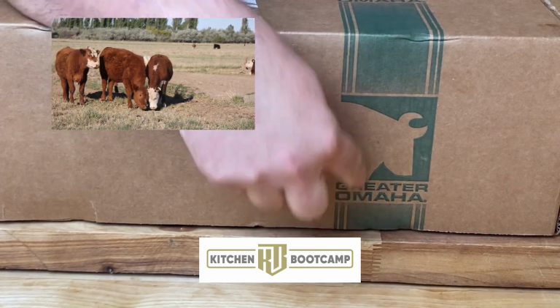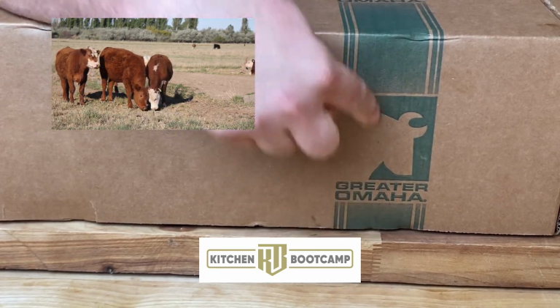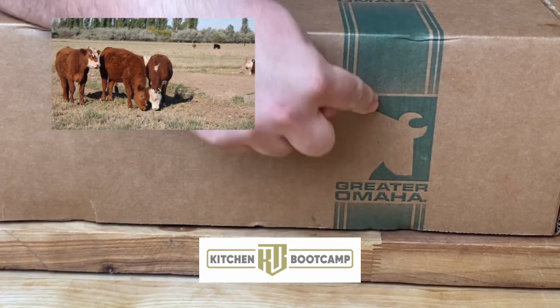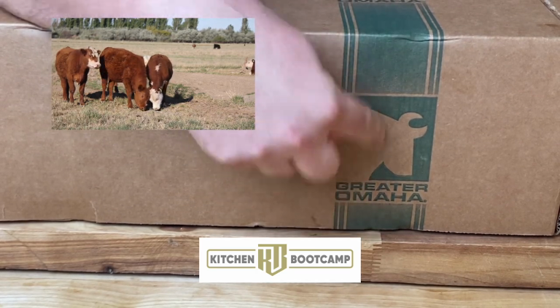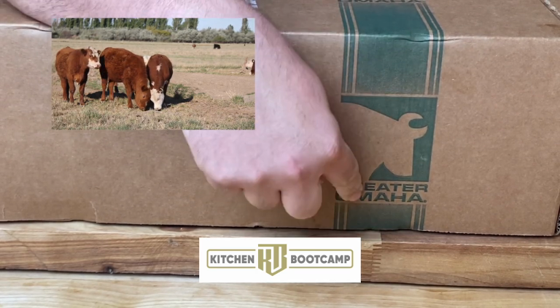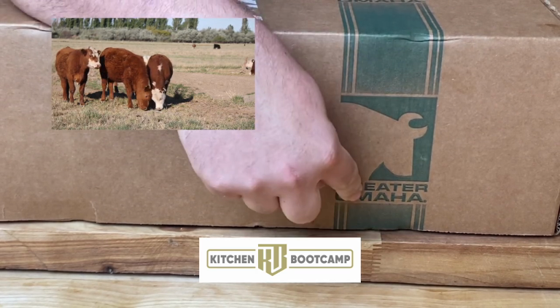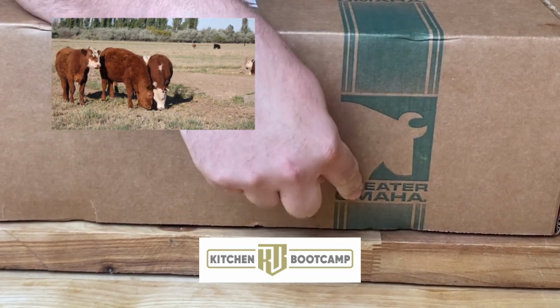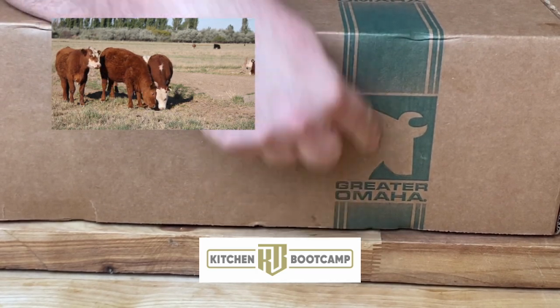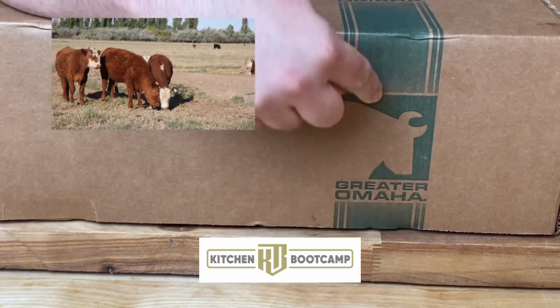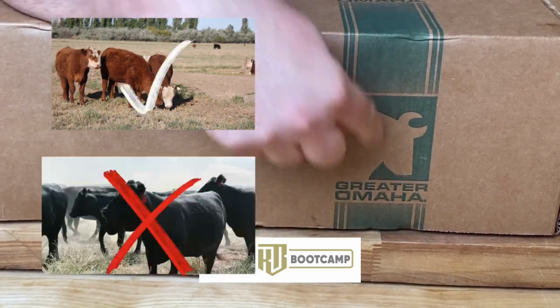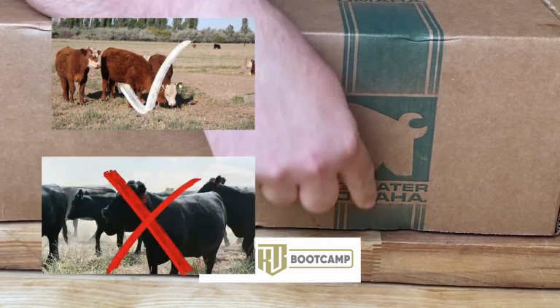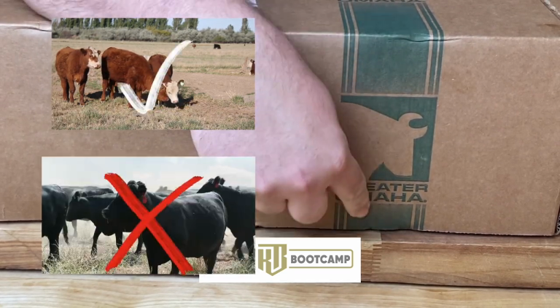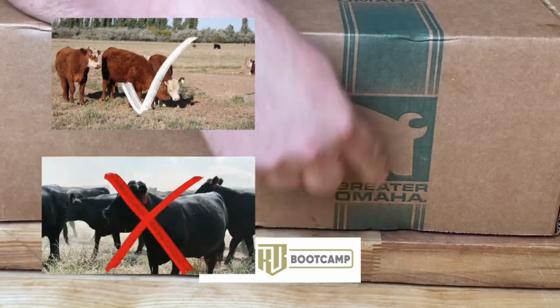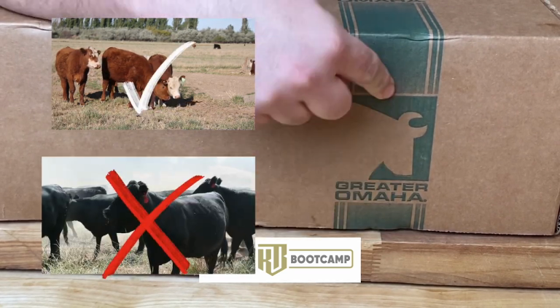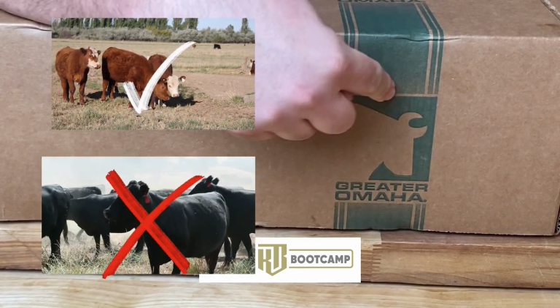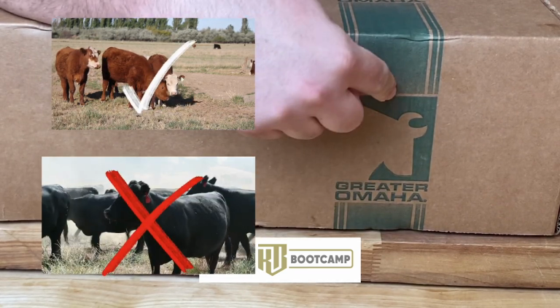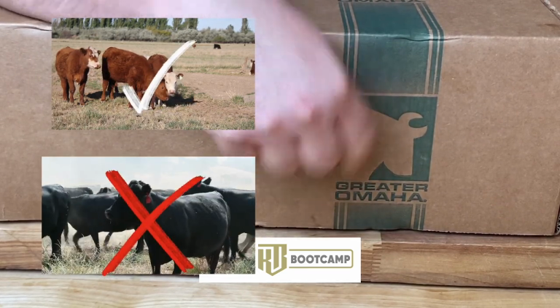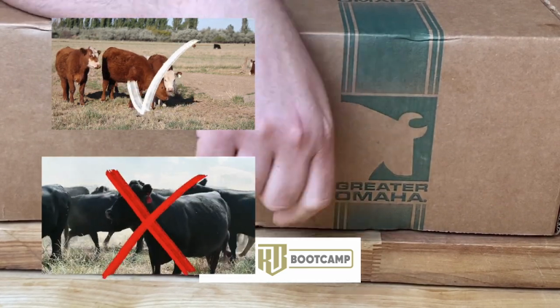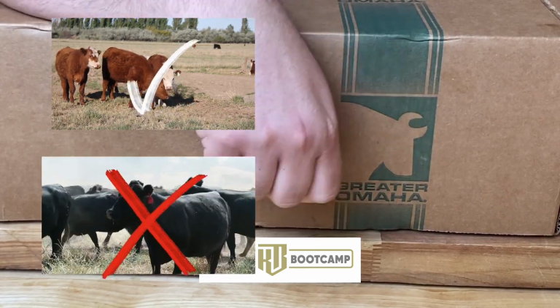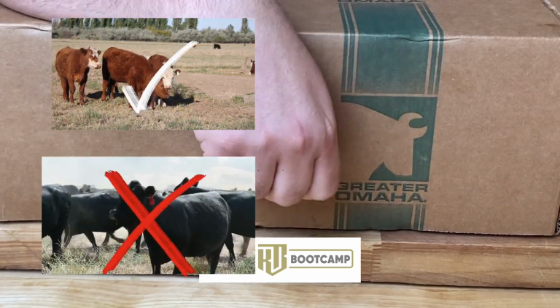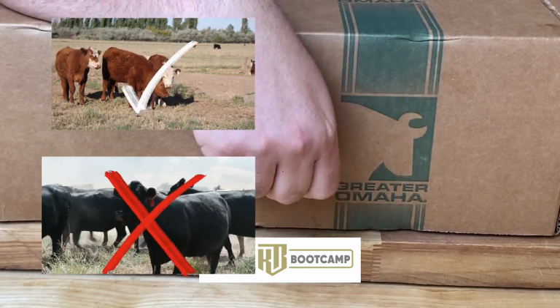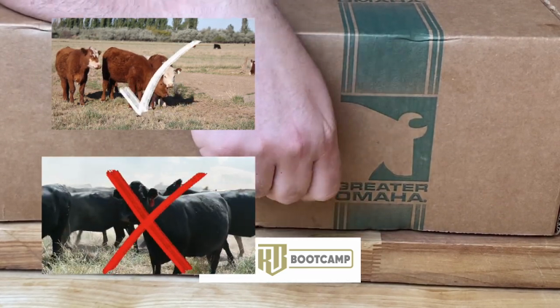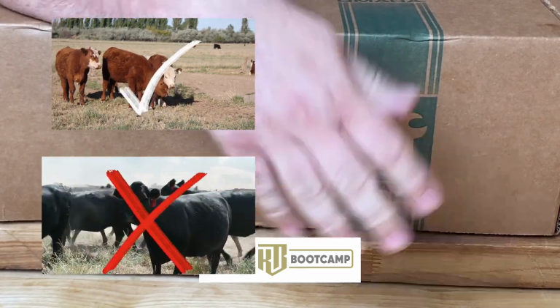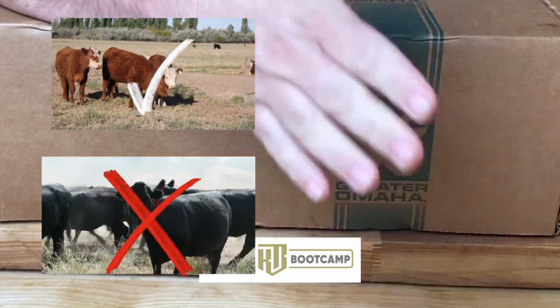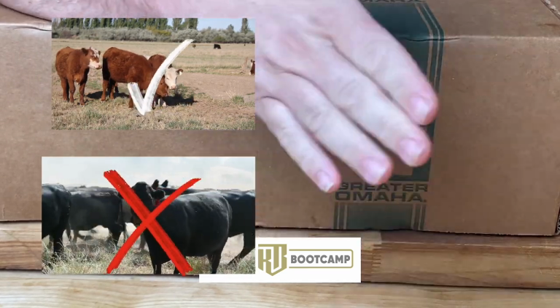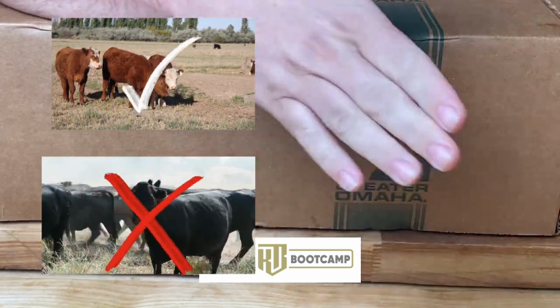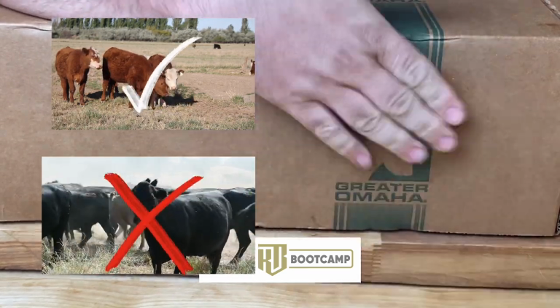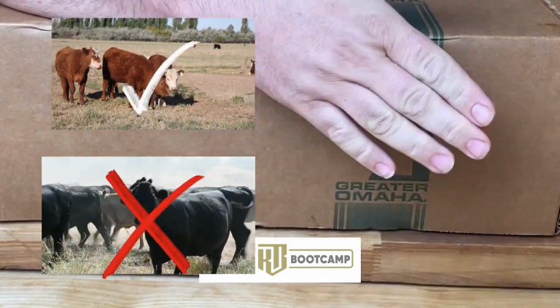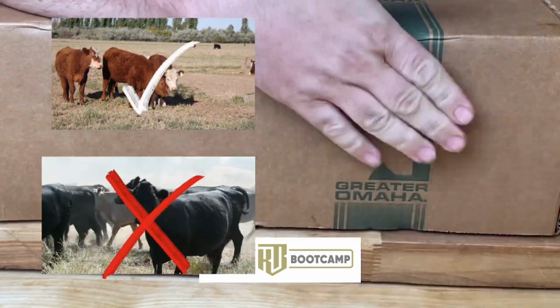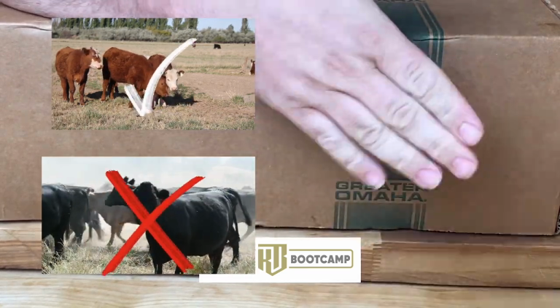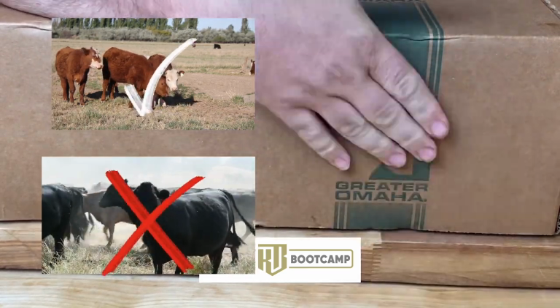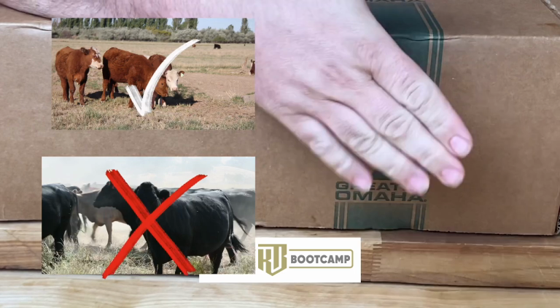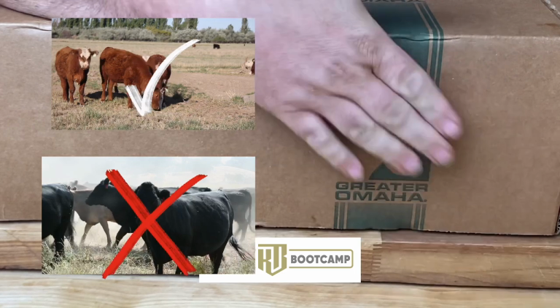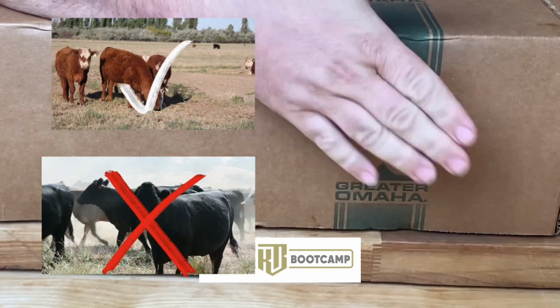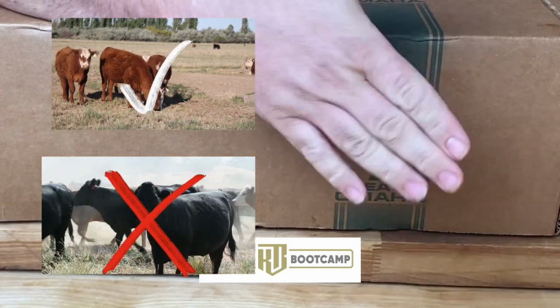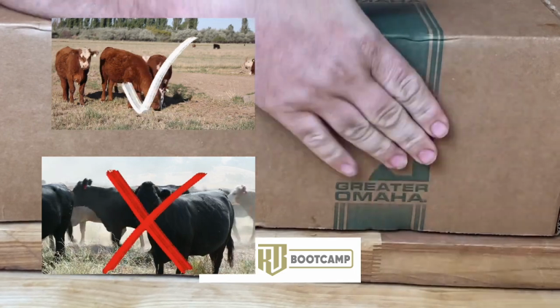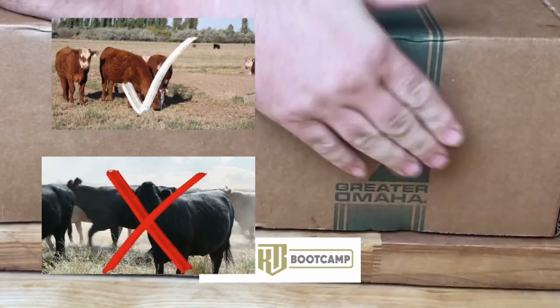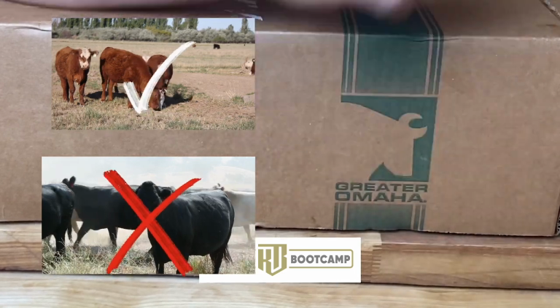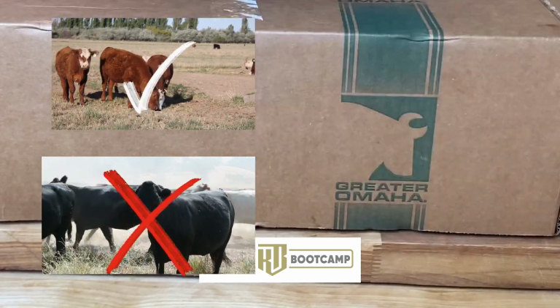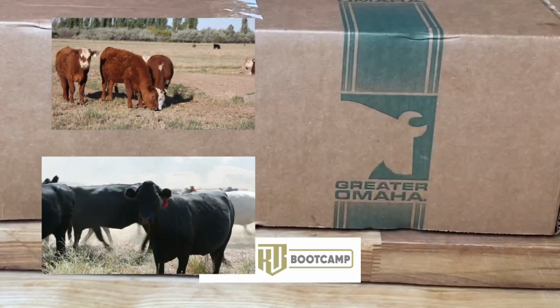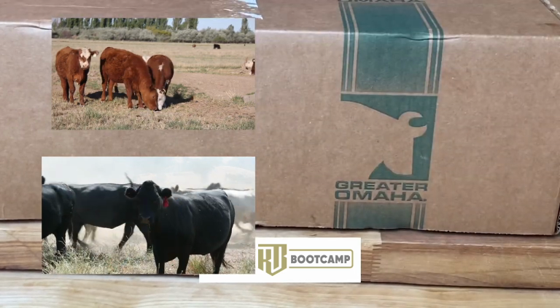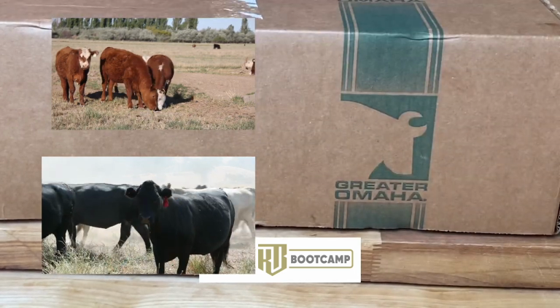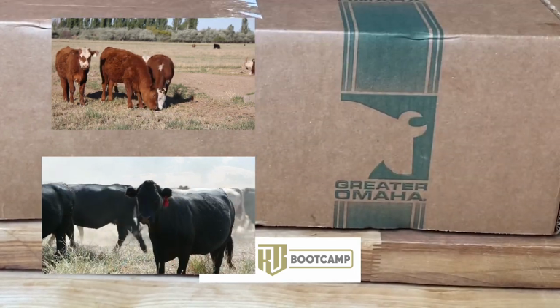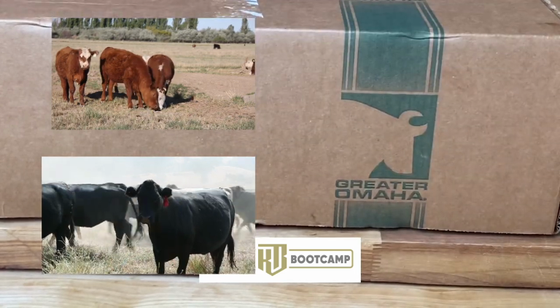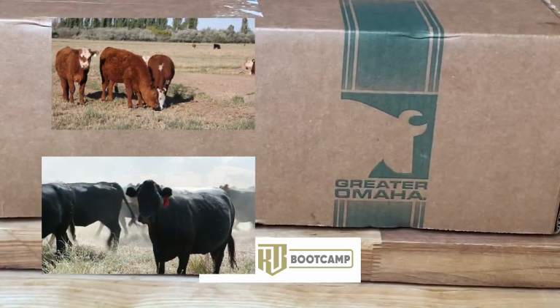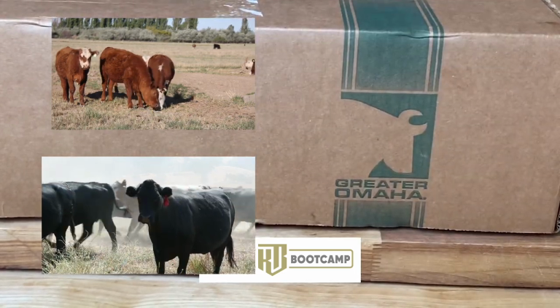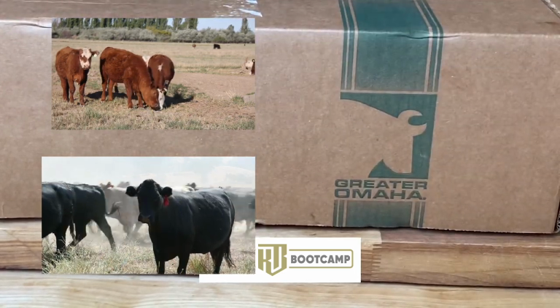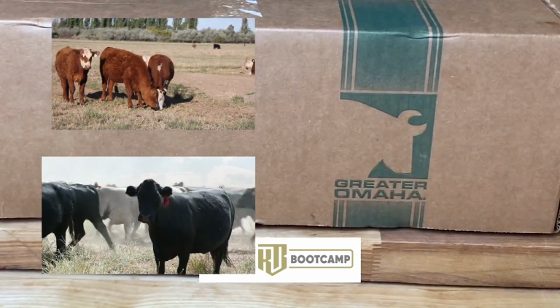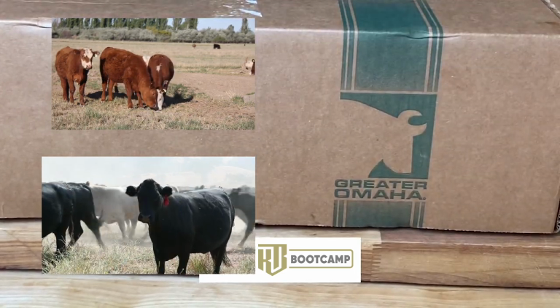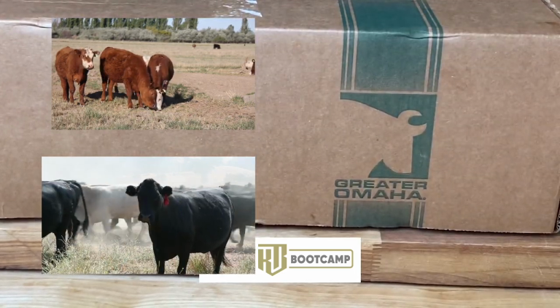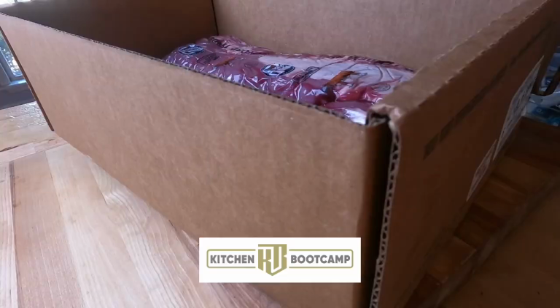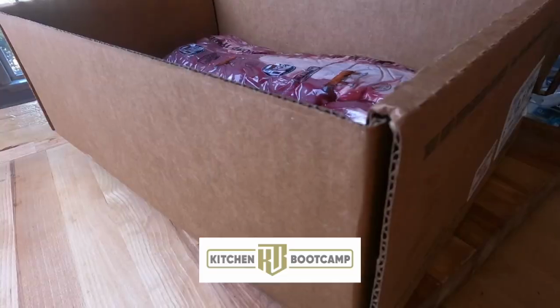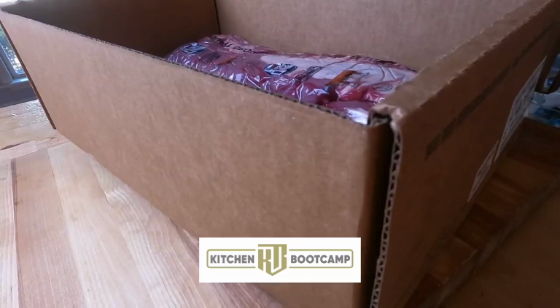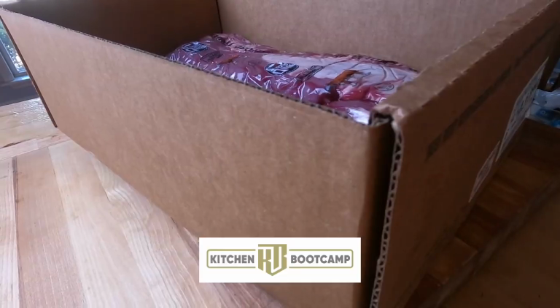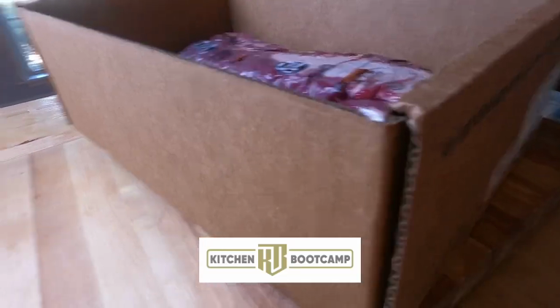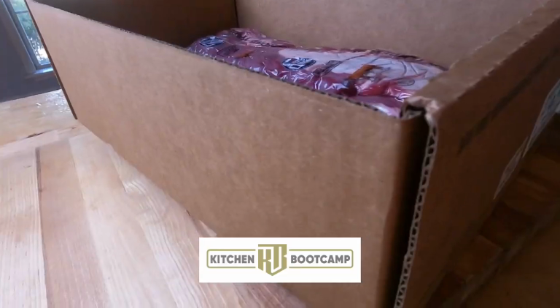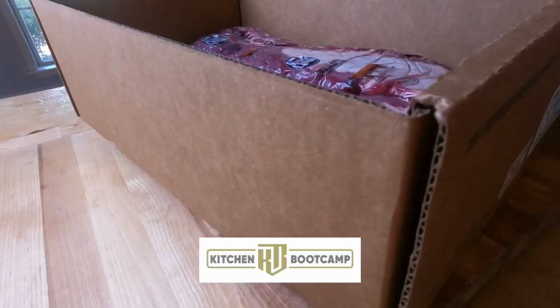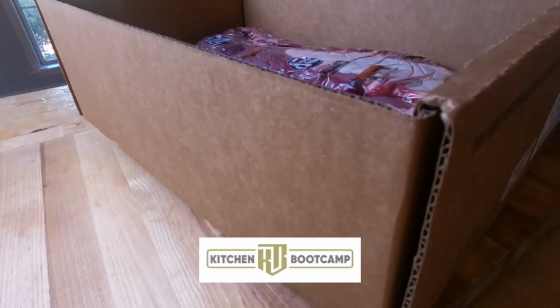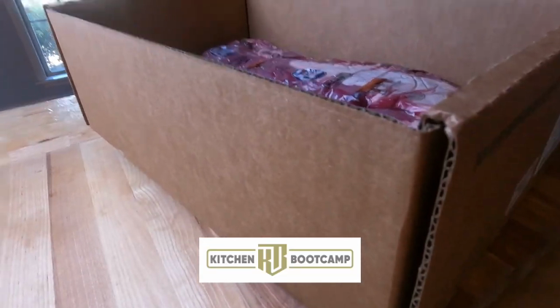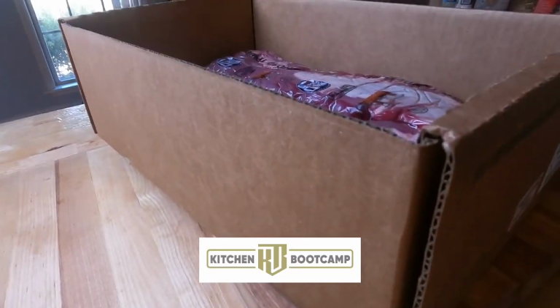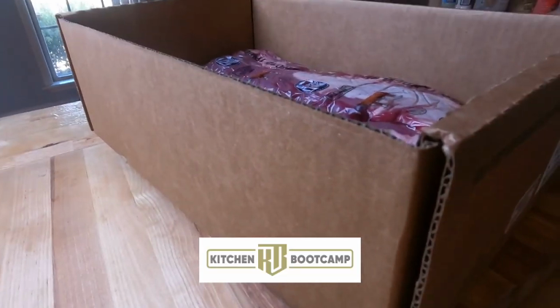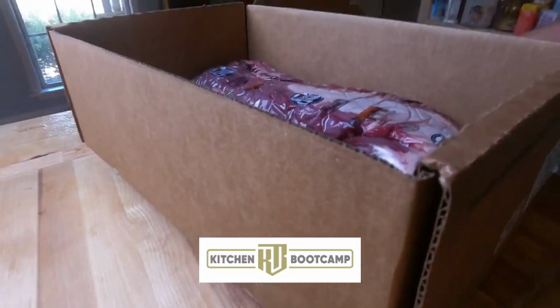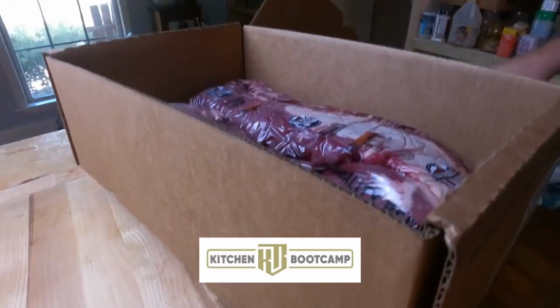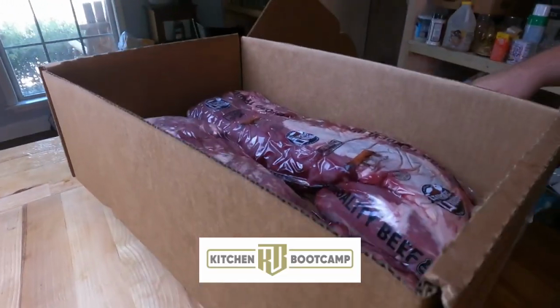These are Hereford steaks - those nice, big, beautiful red ones, not the giant black ones. Those are Angus.